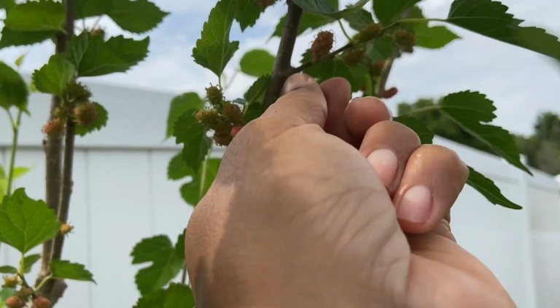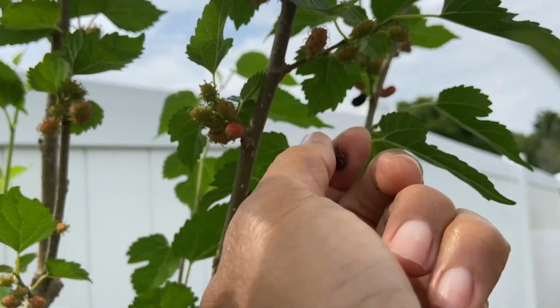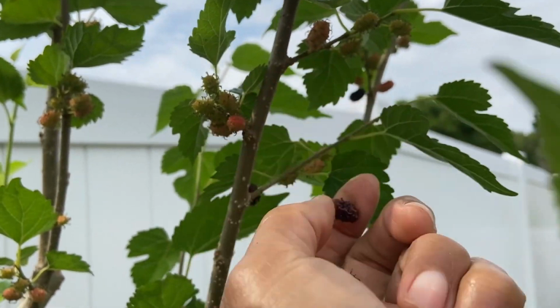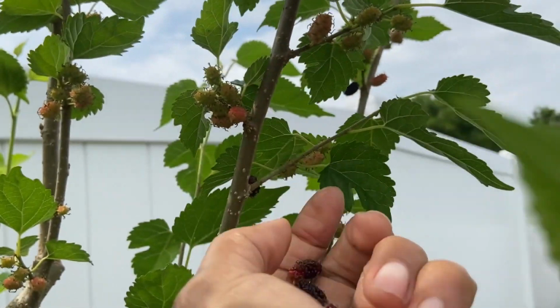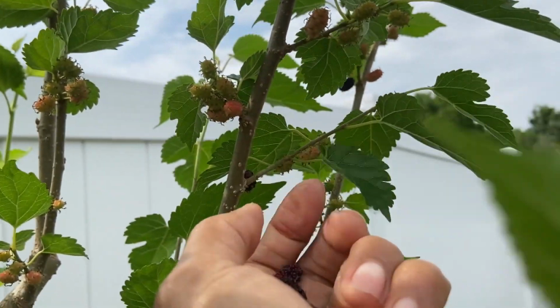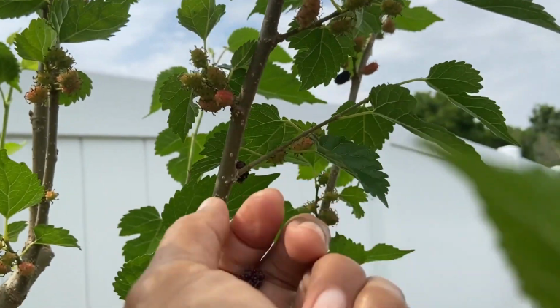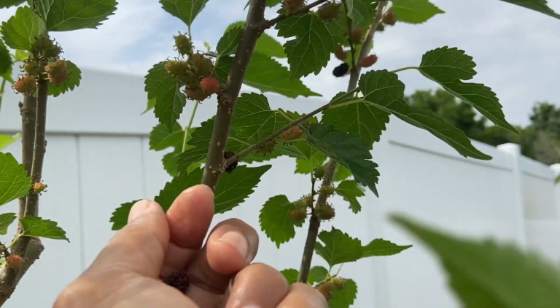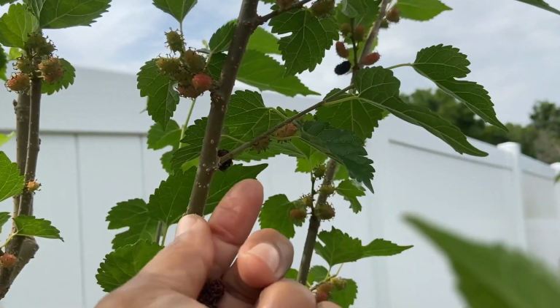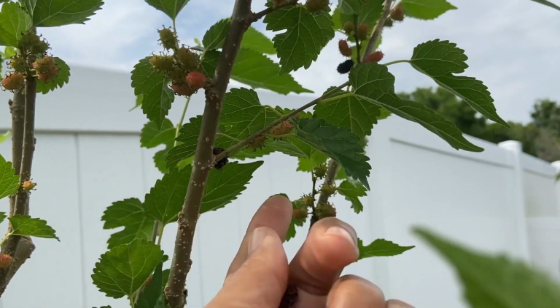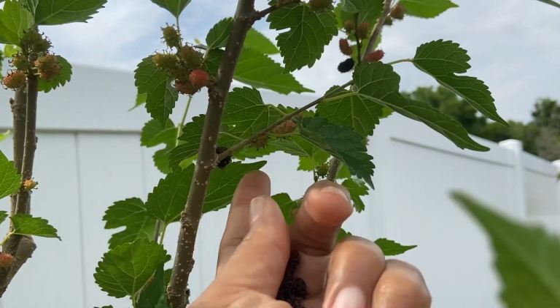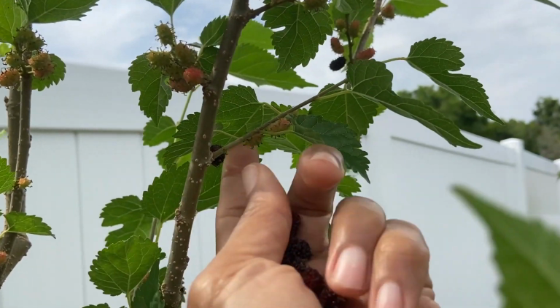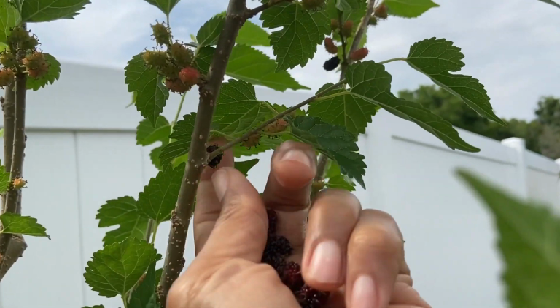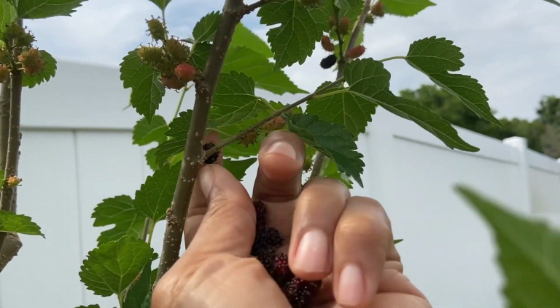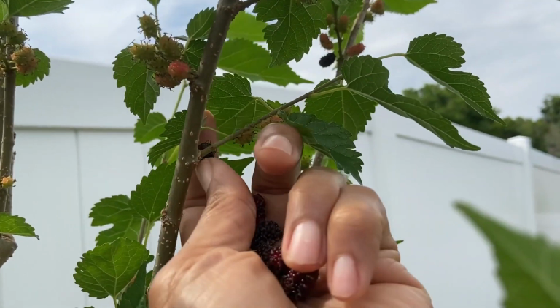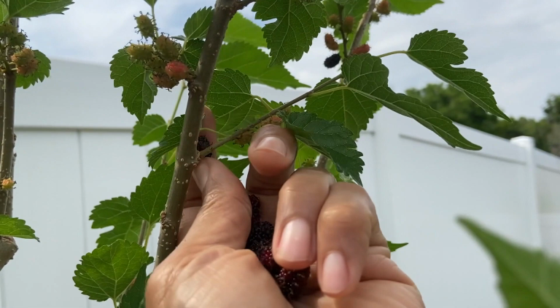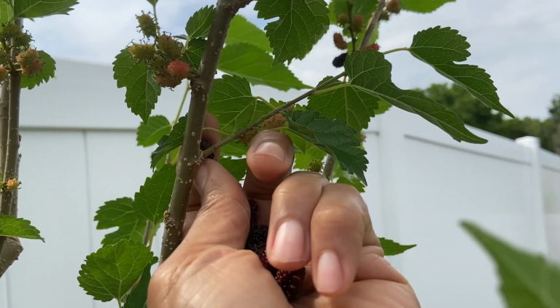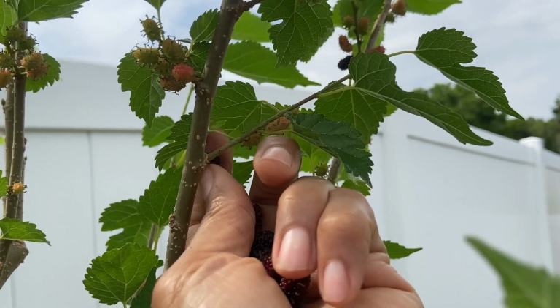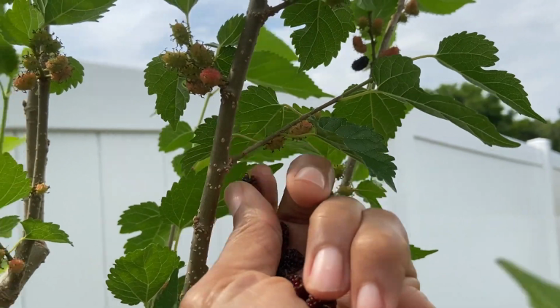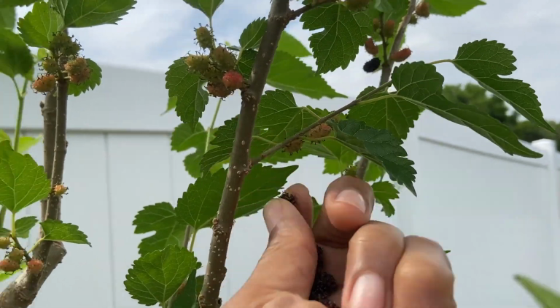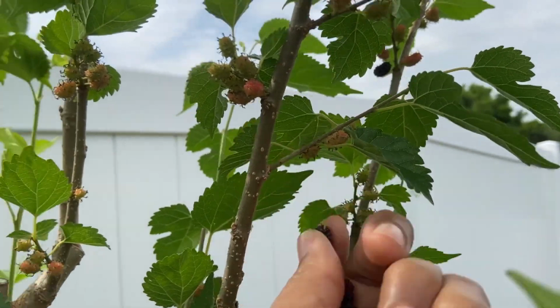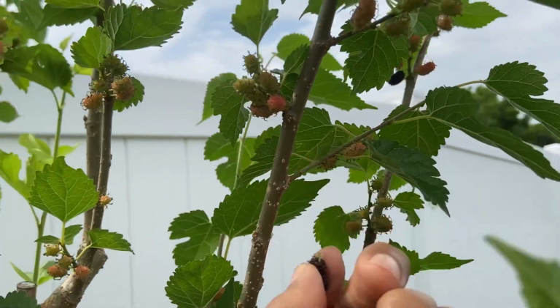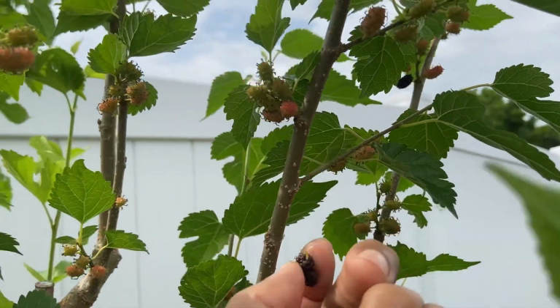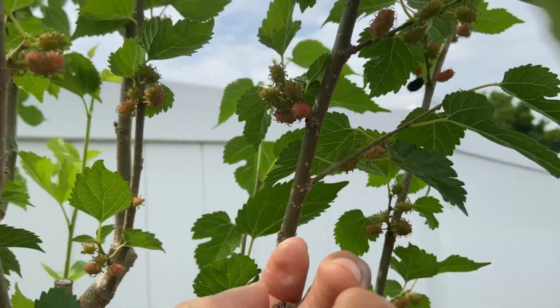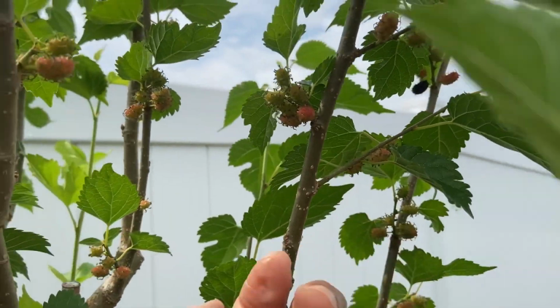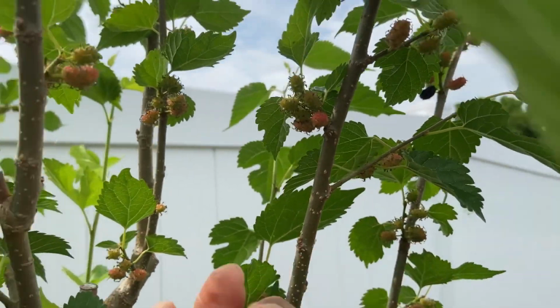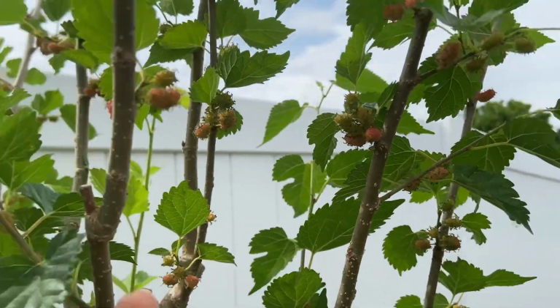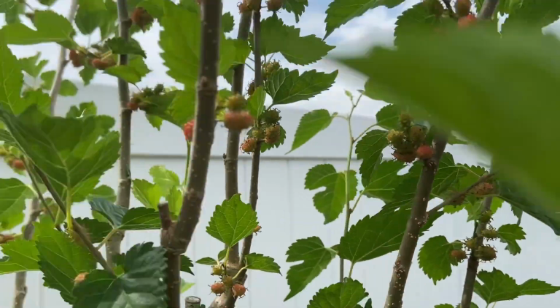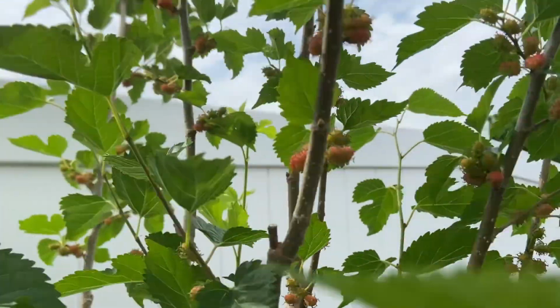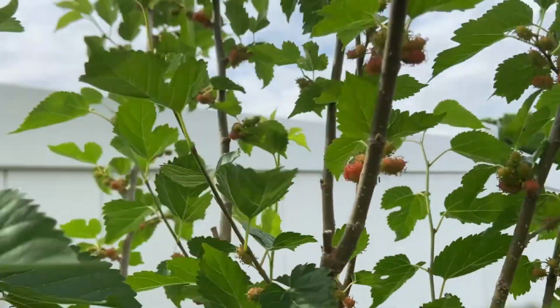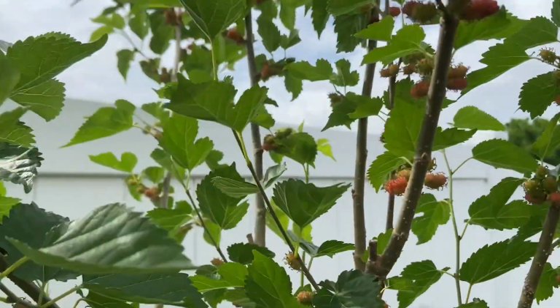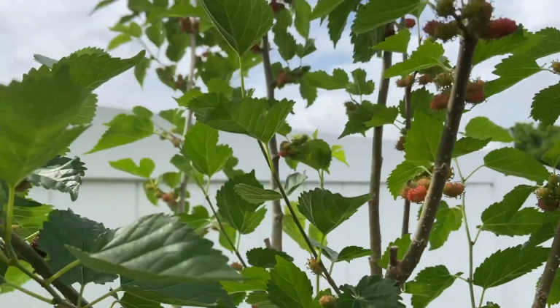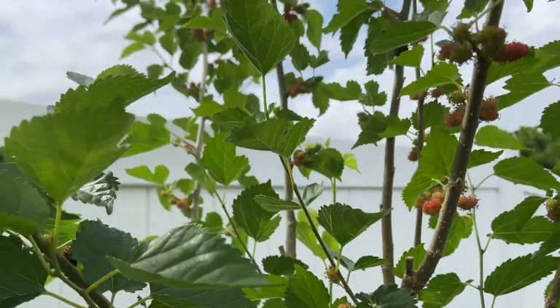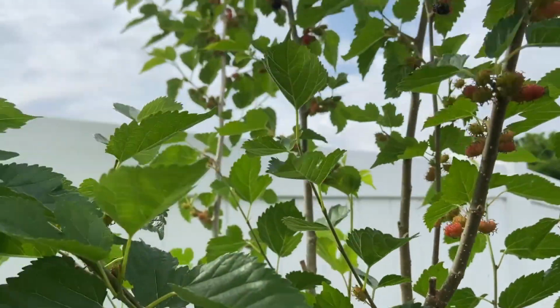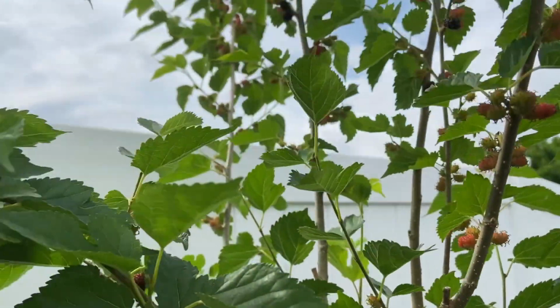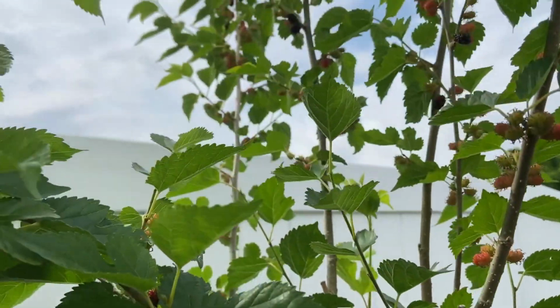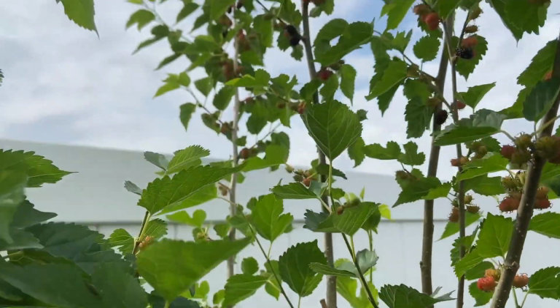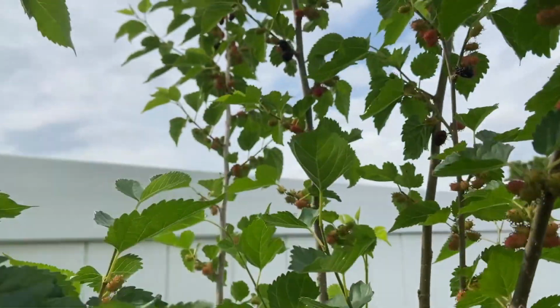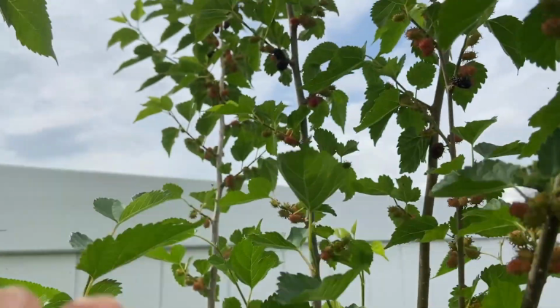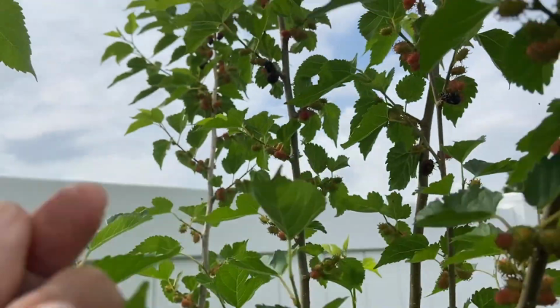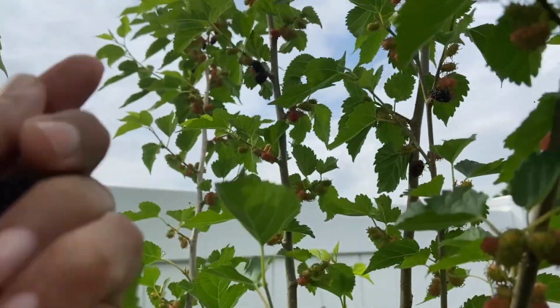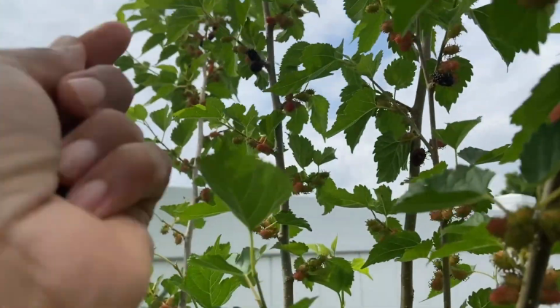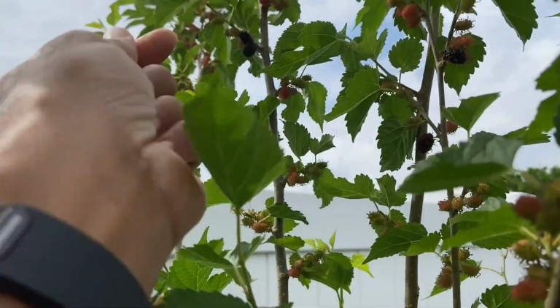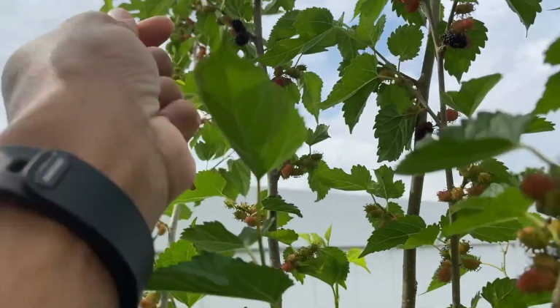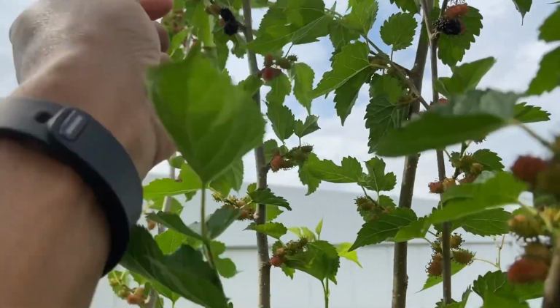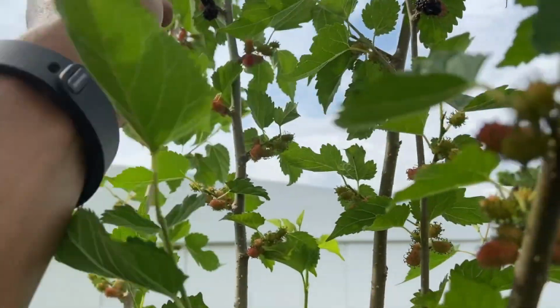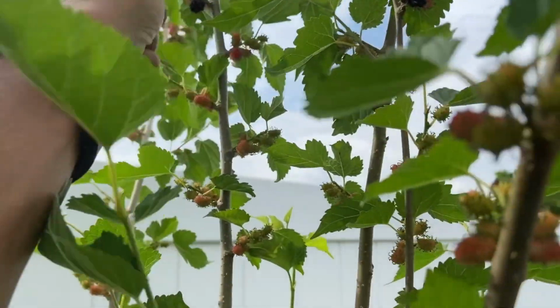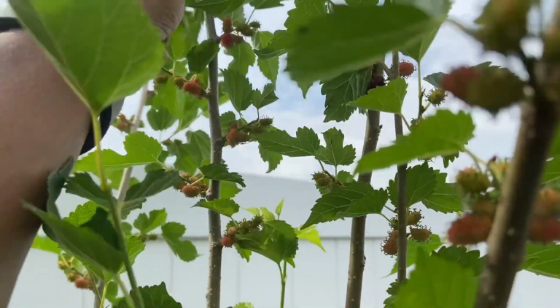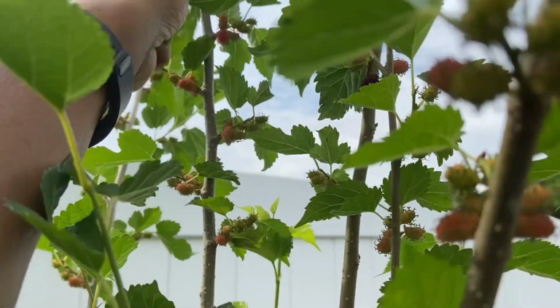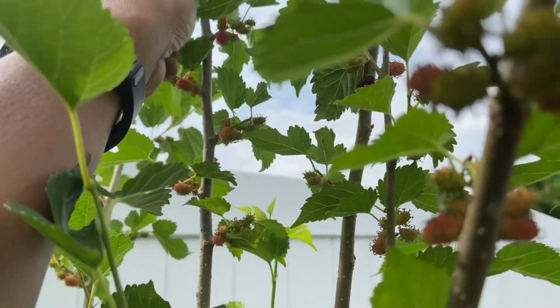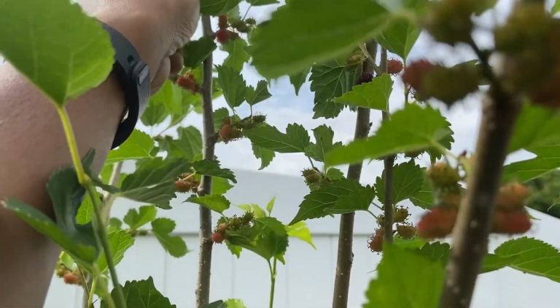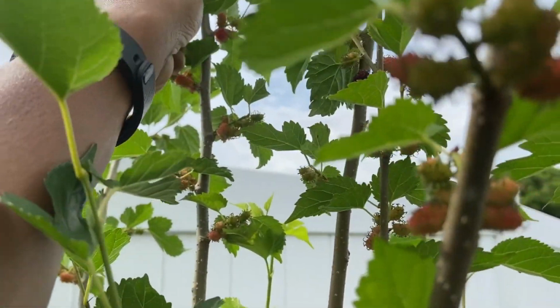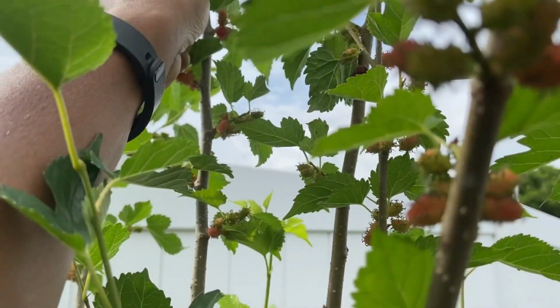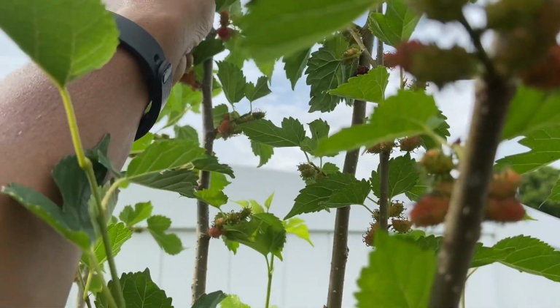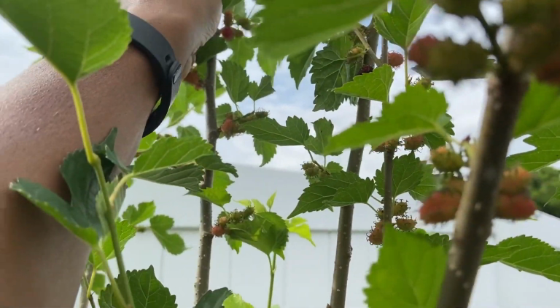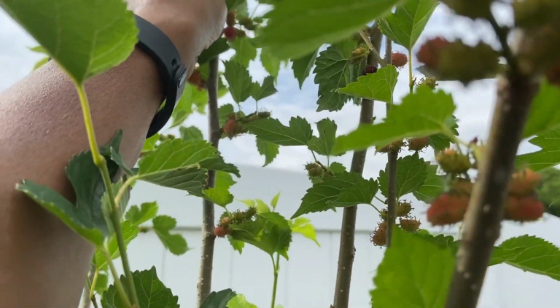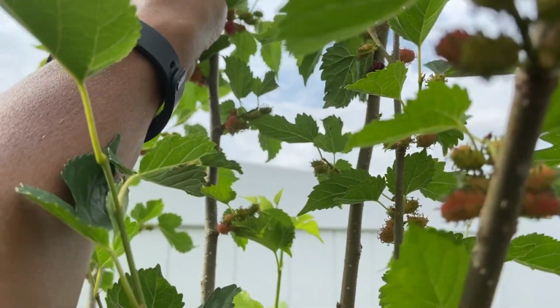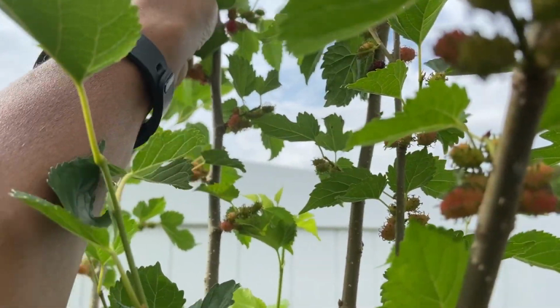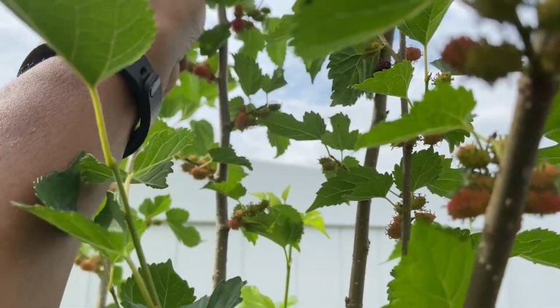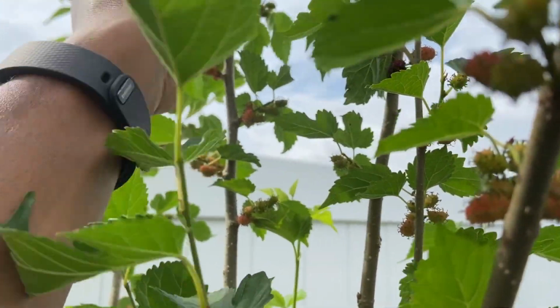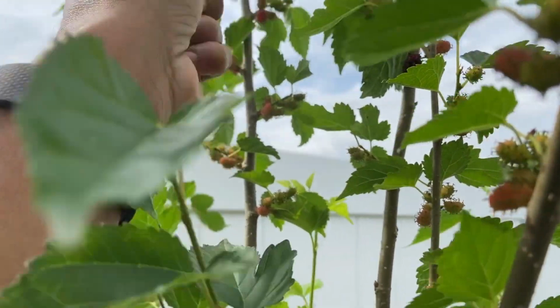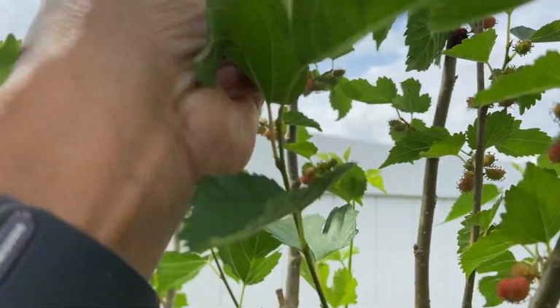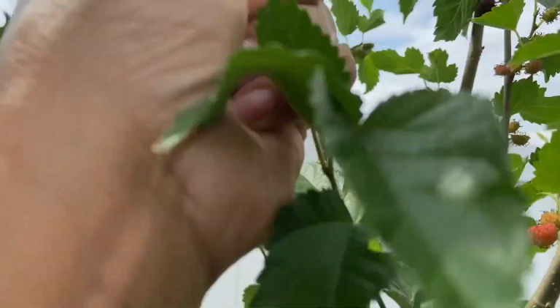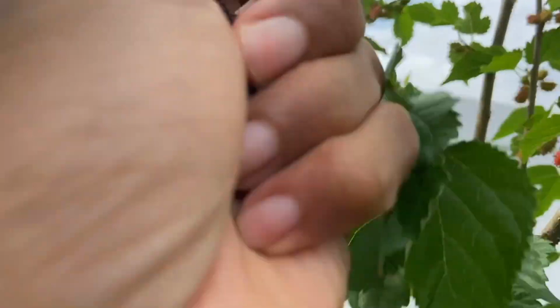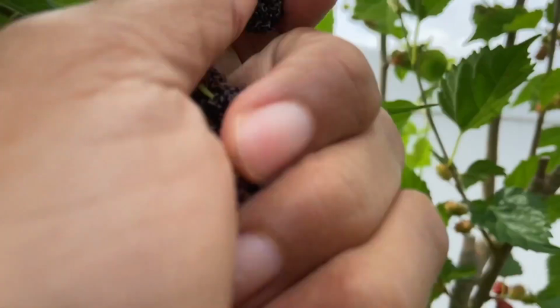I'm too tall to reach otherwise, so you prune your trees to the height you want.